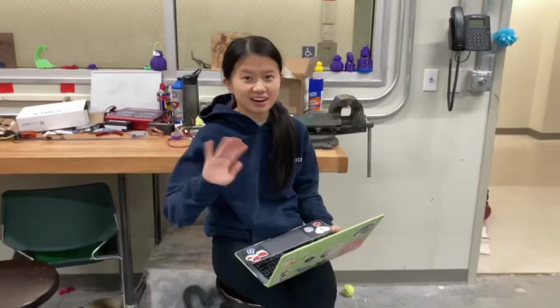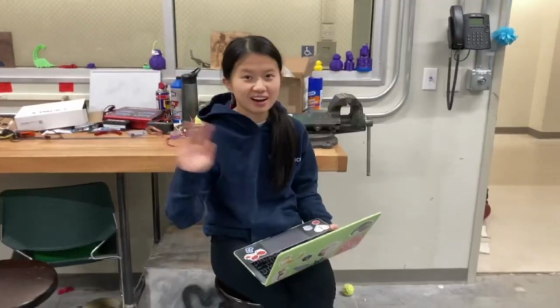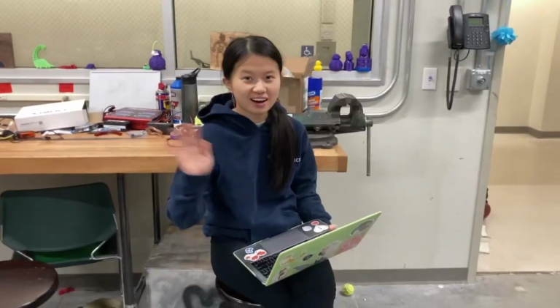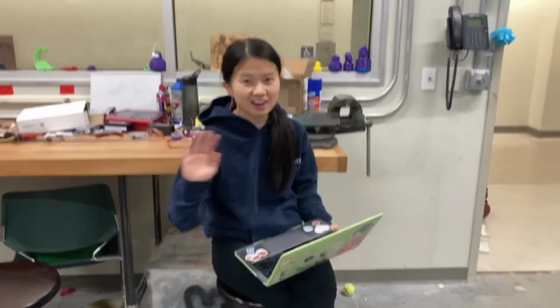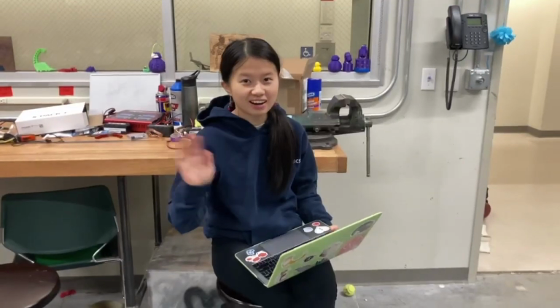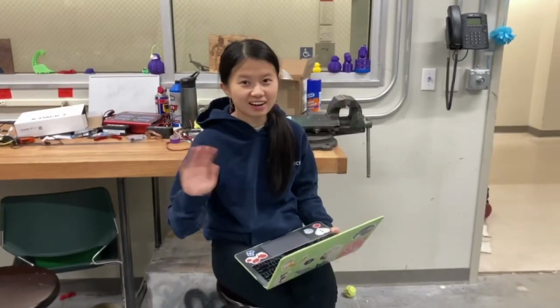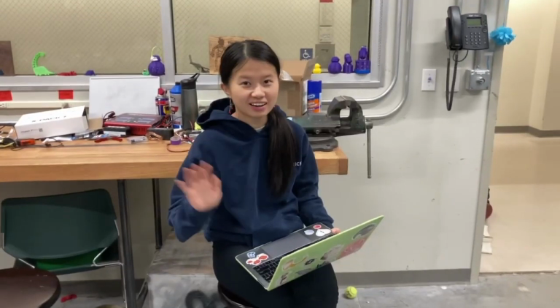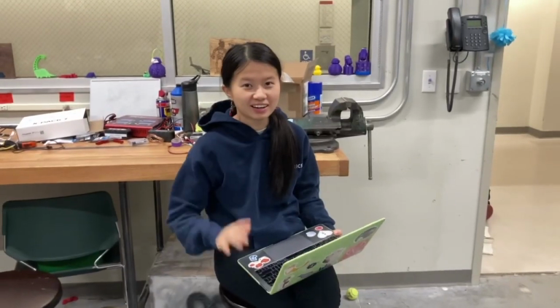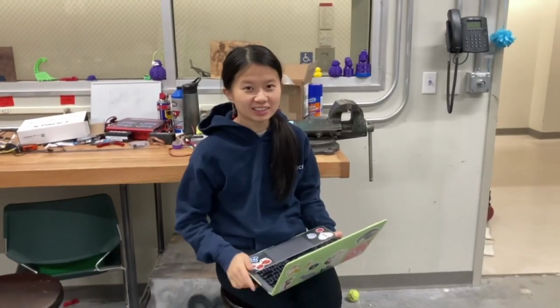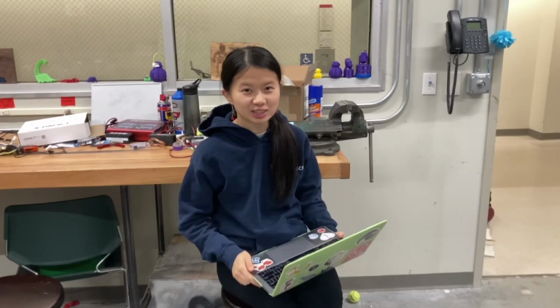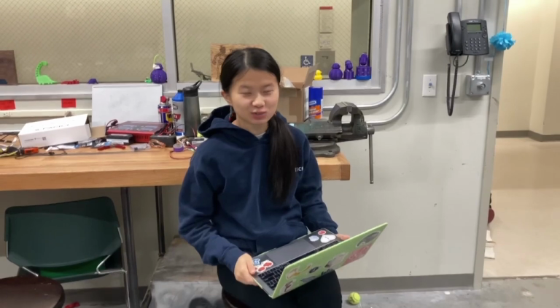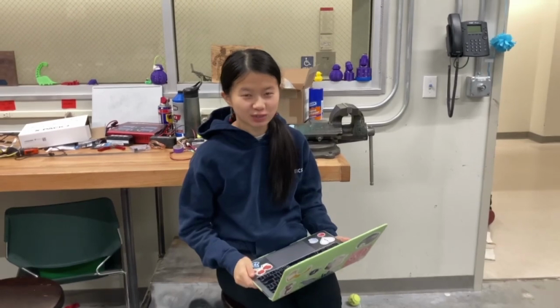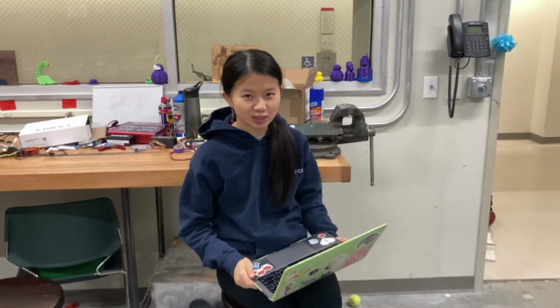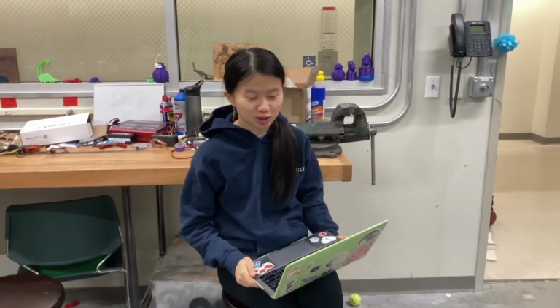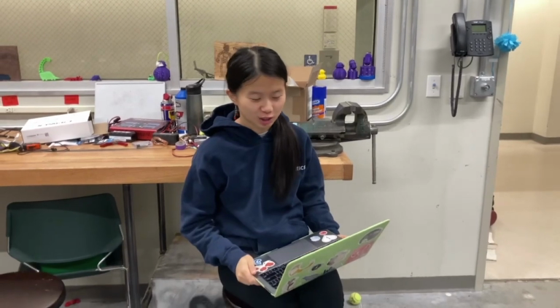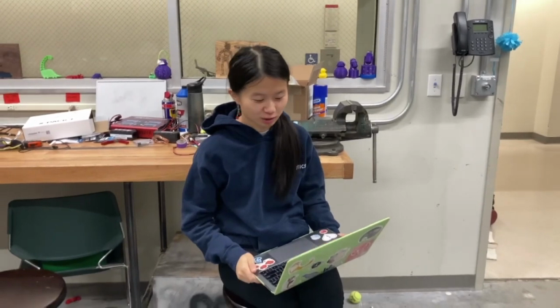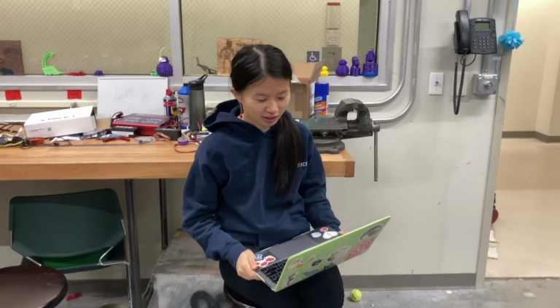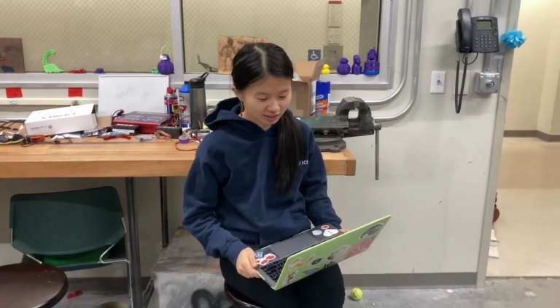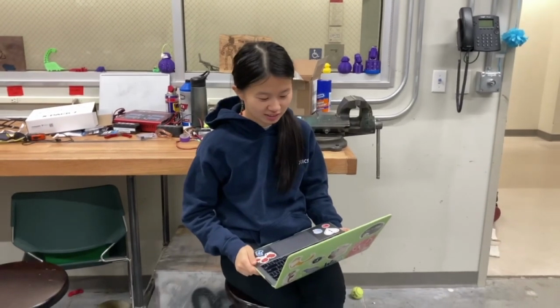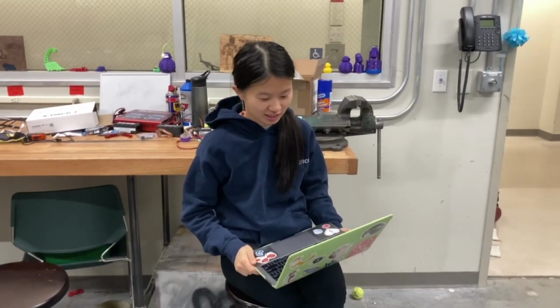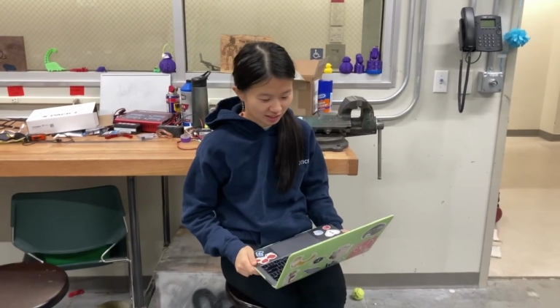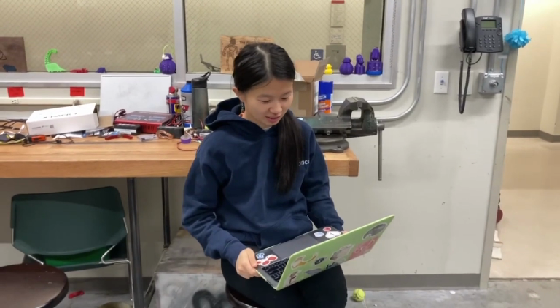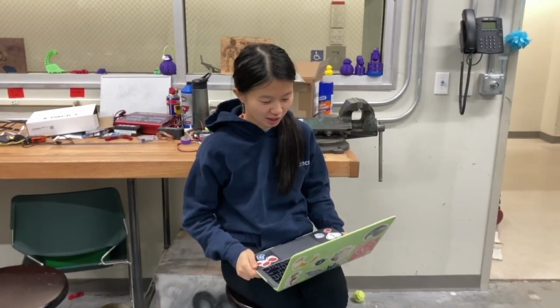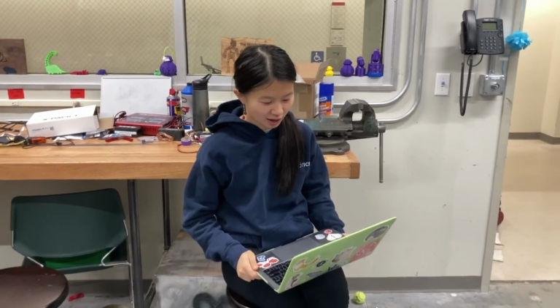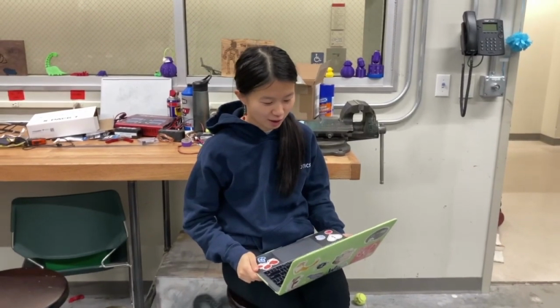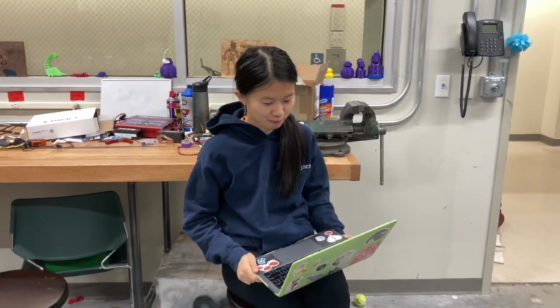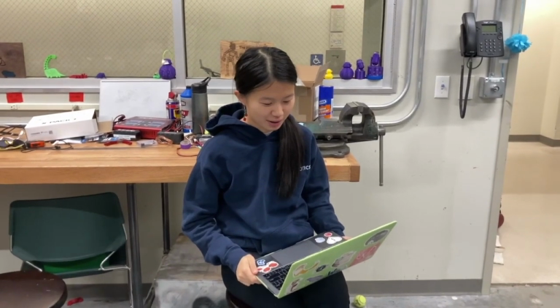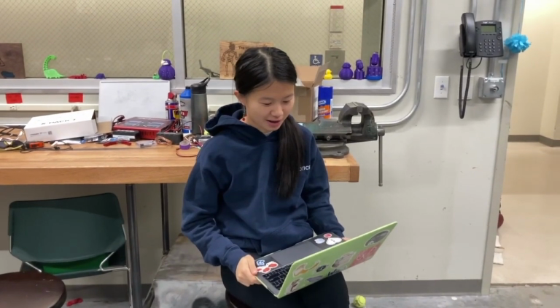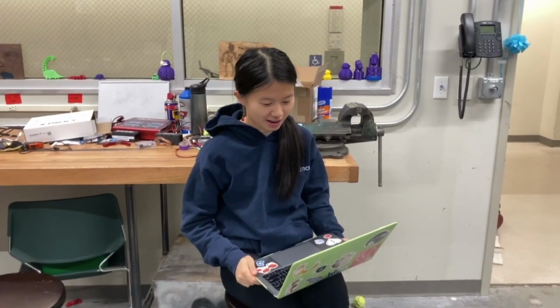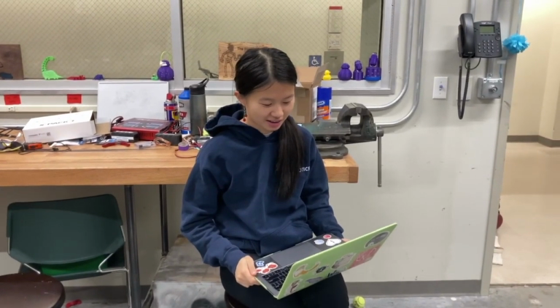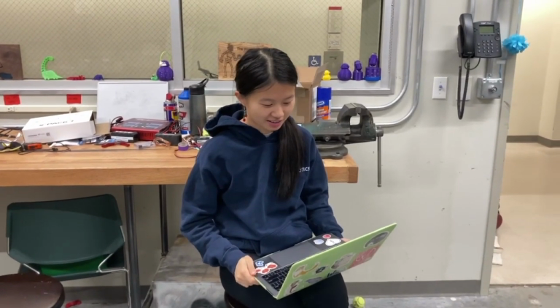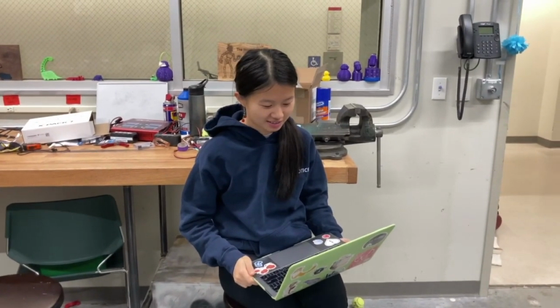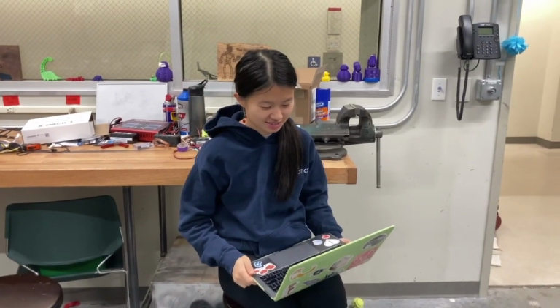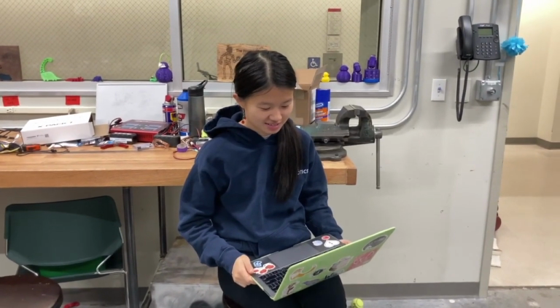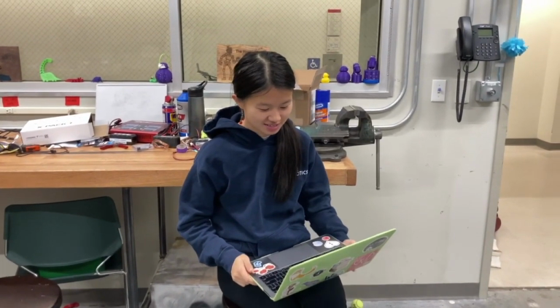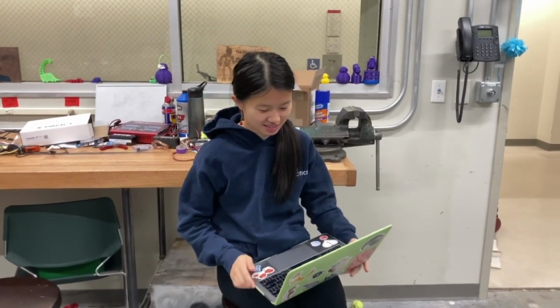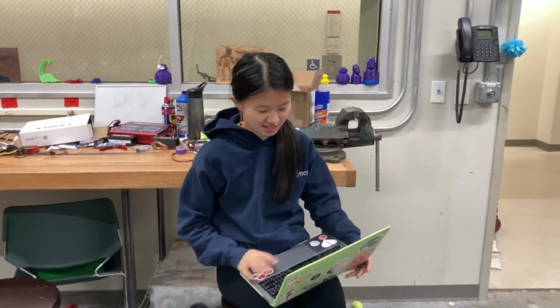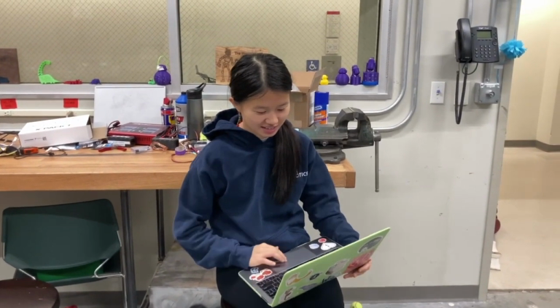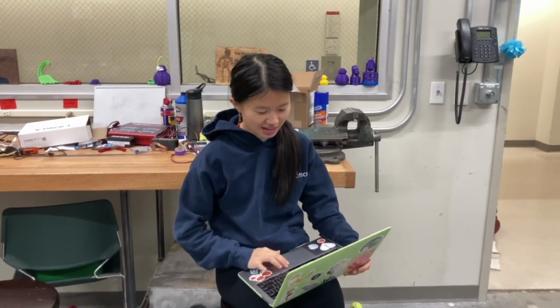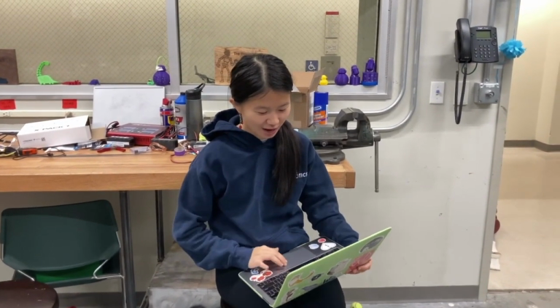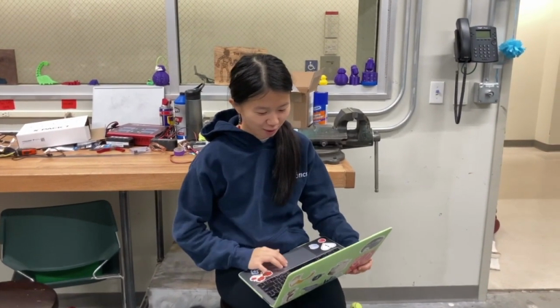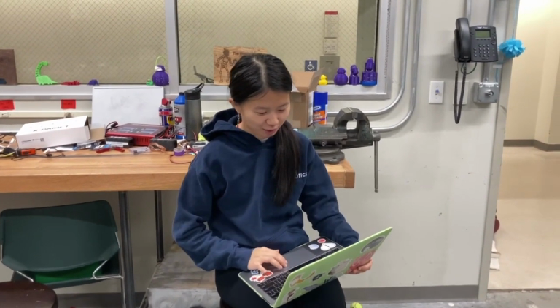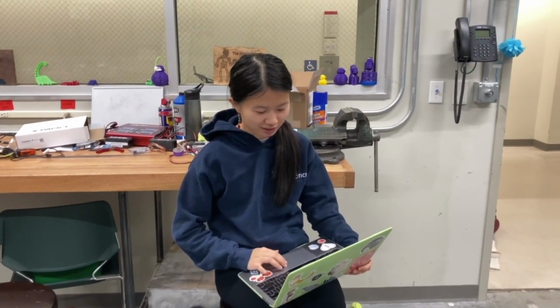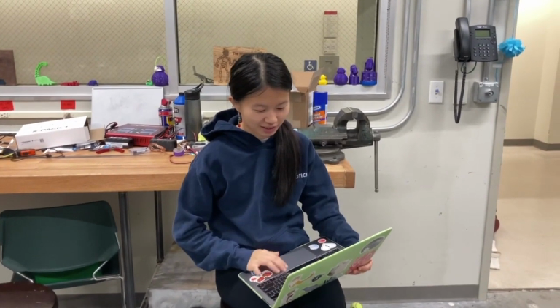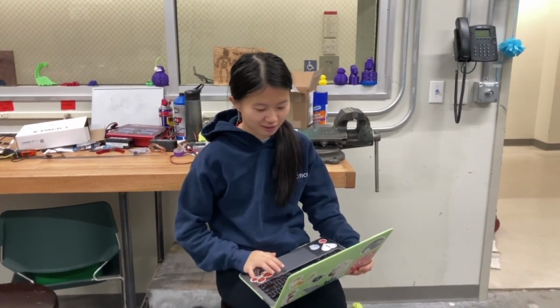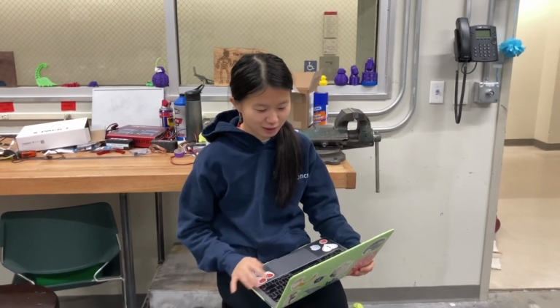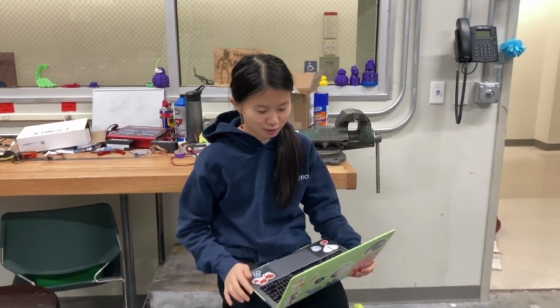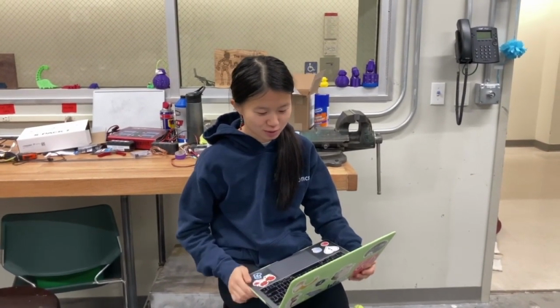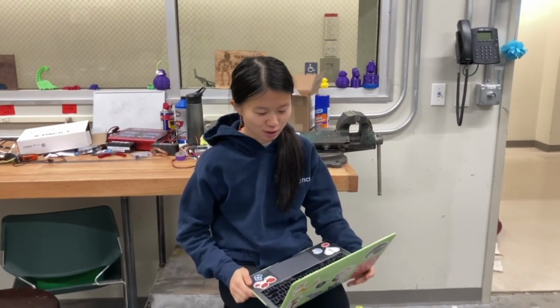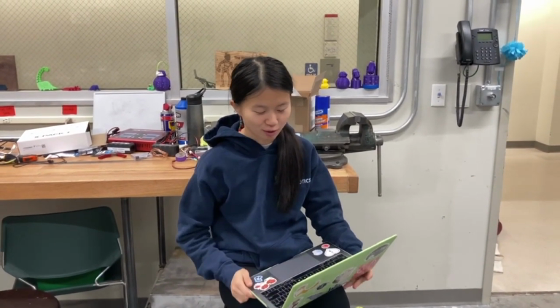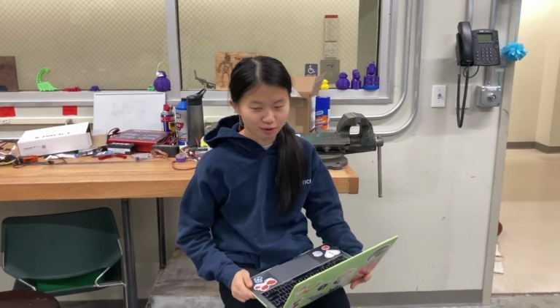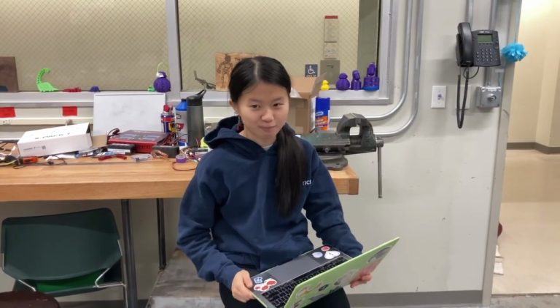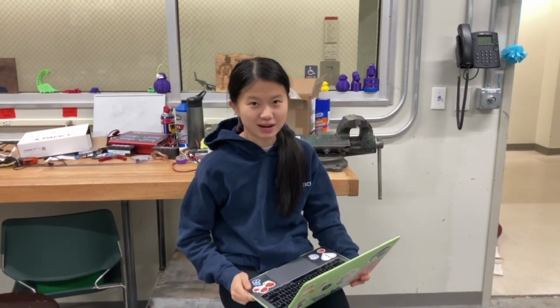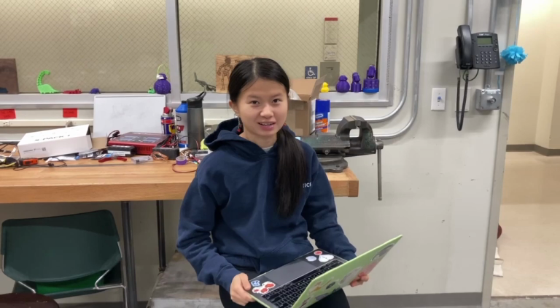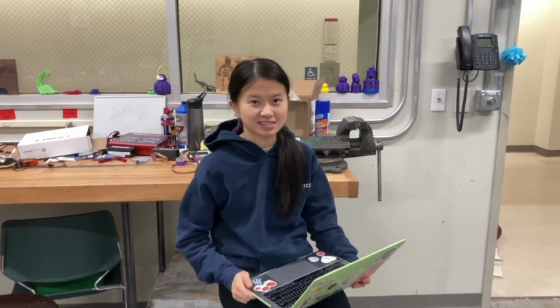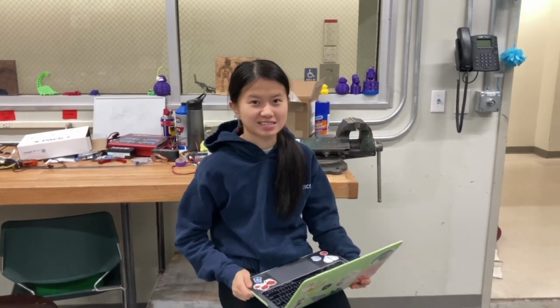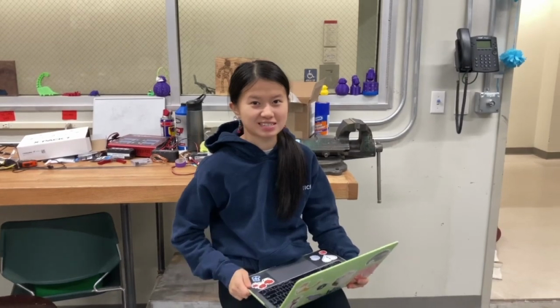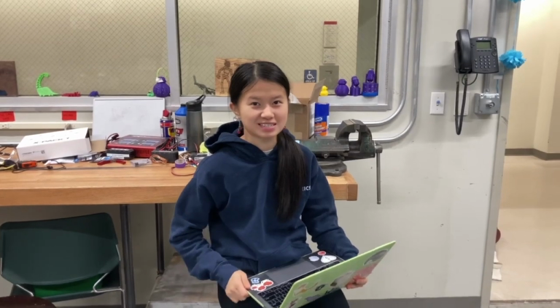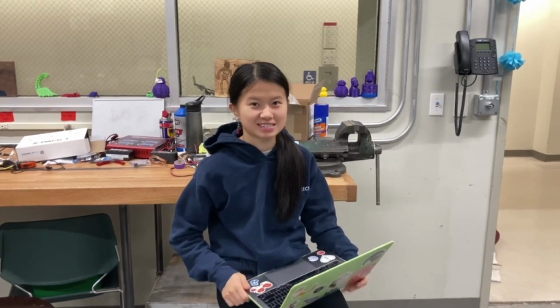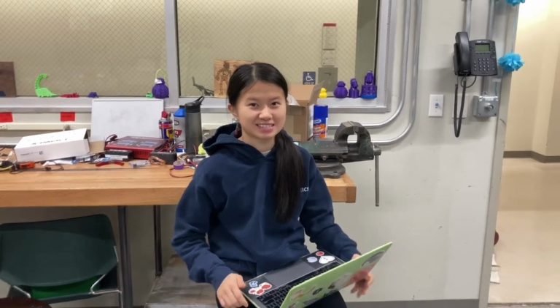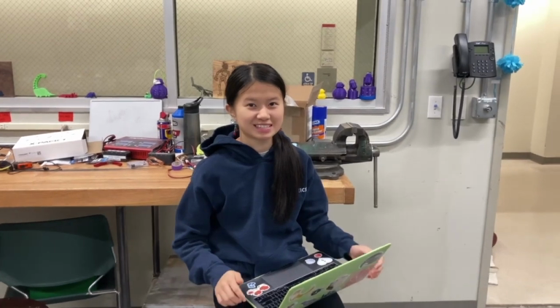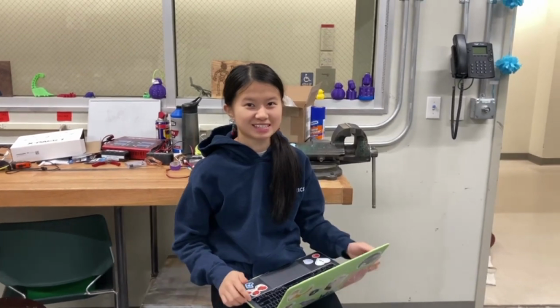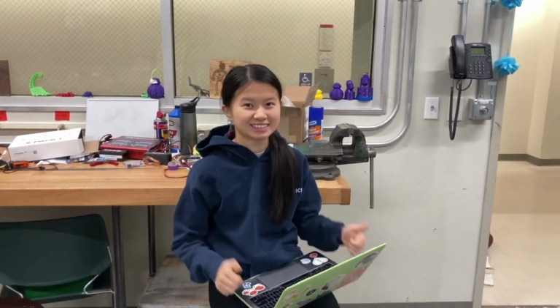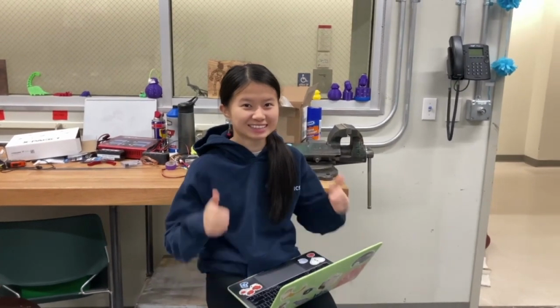I just finished coding the TeleOp and now we can use all the mechanisms. It's great.